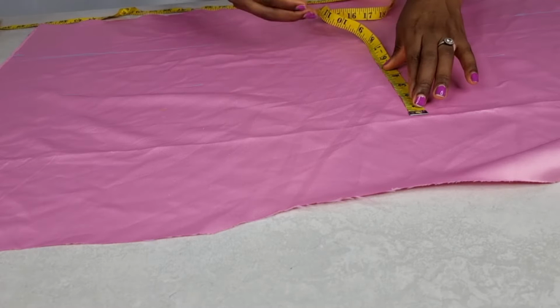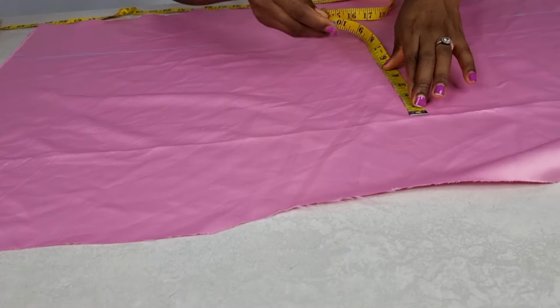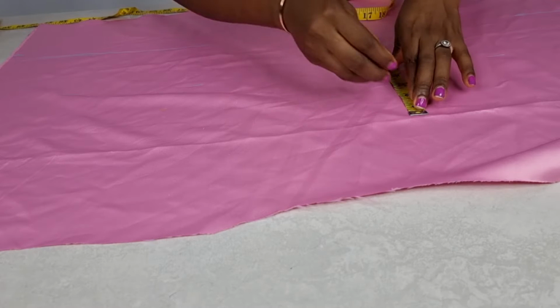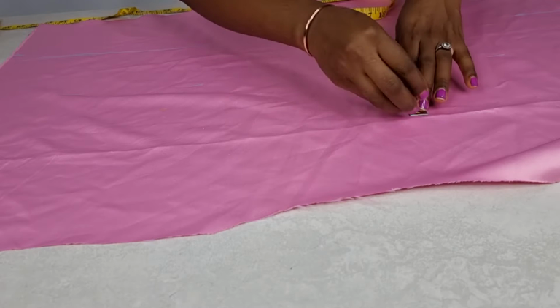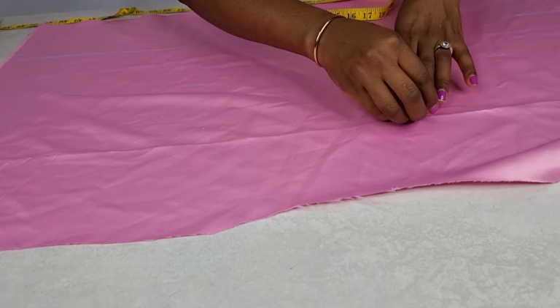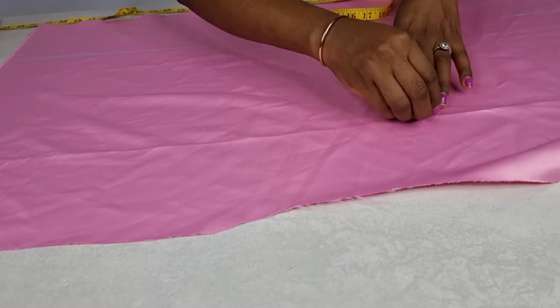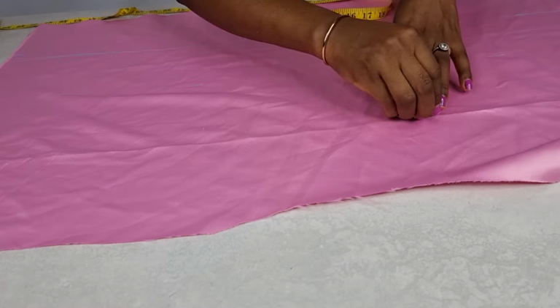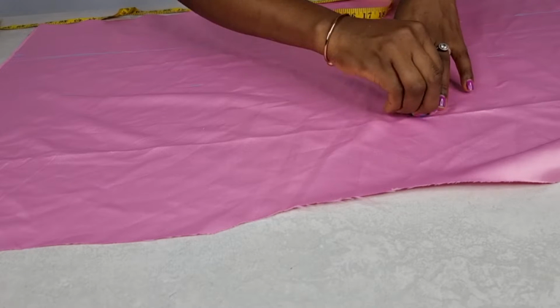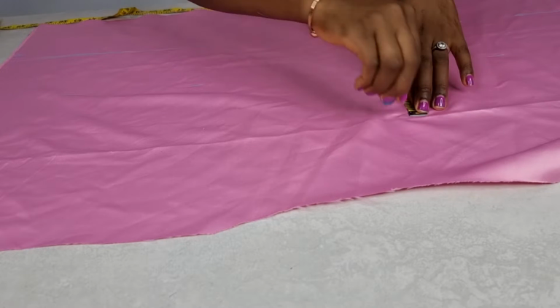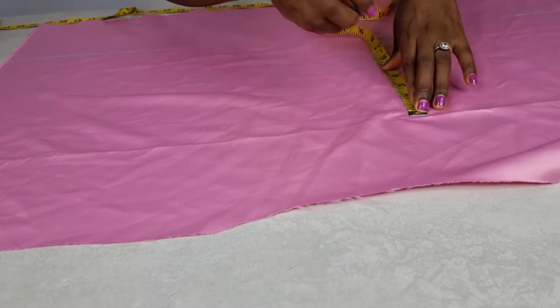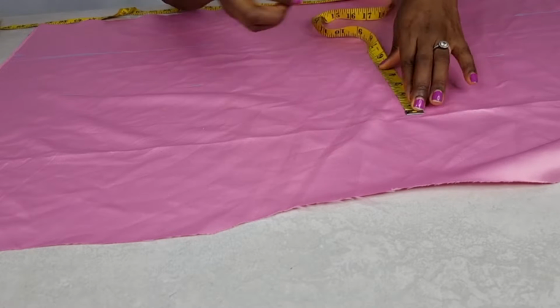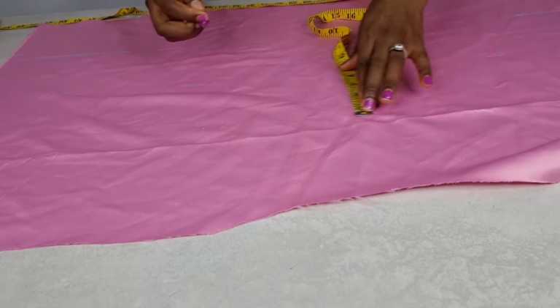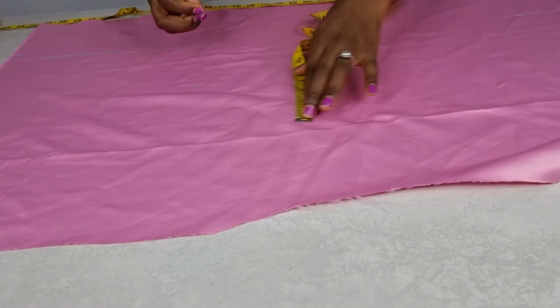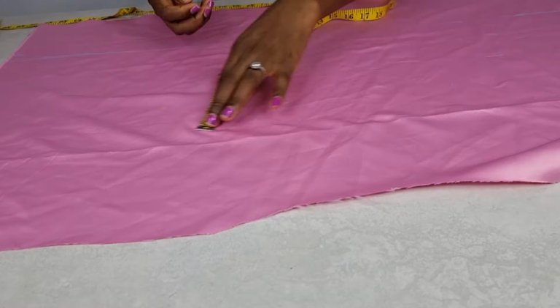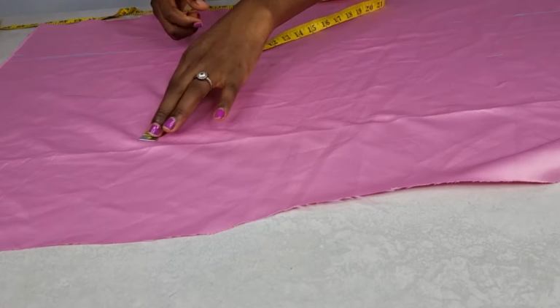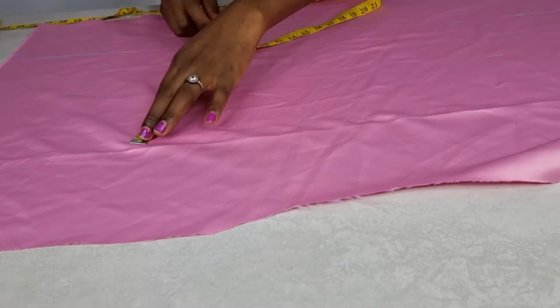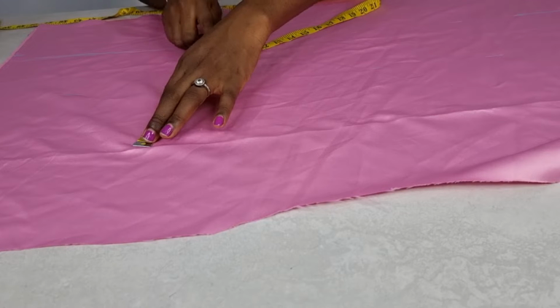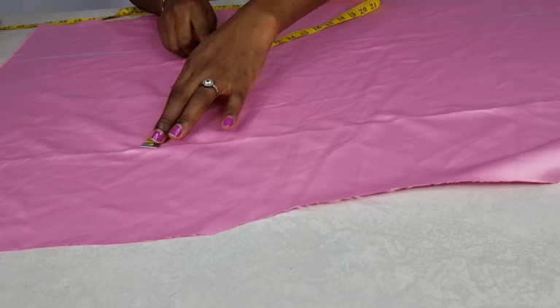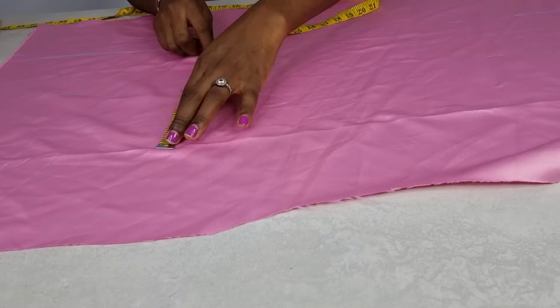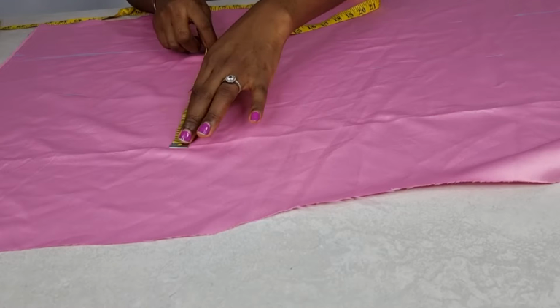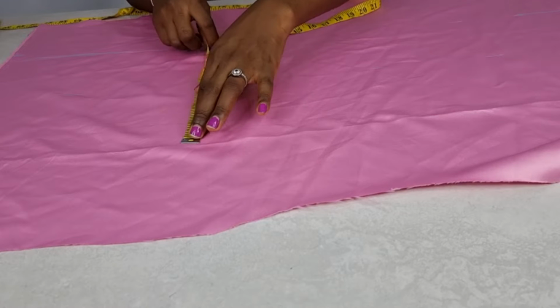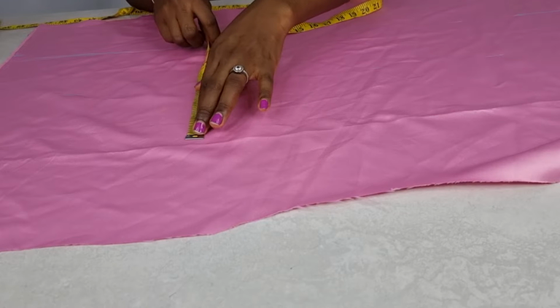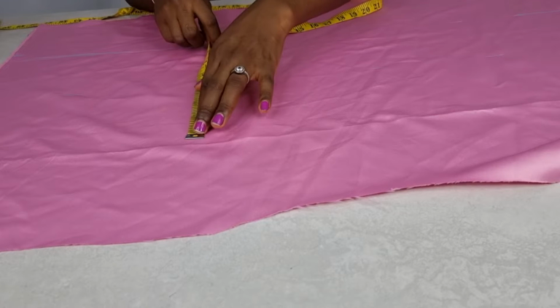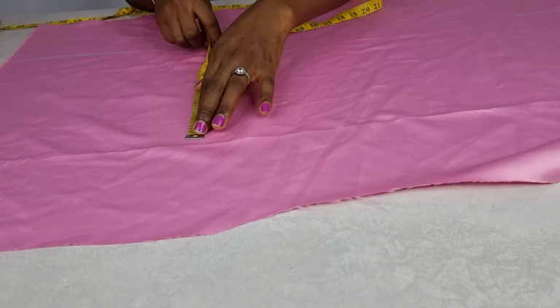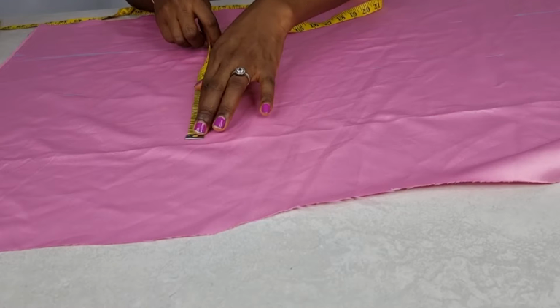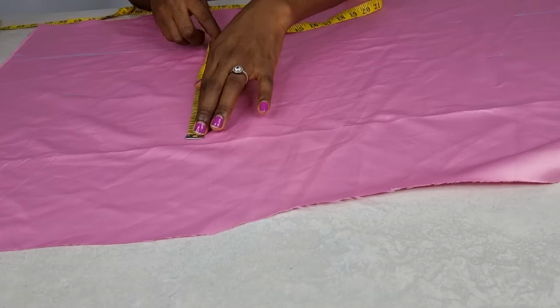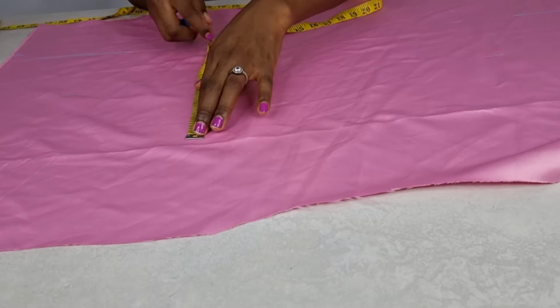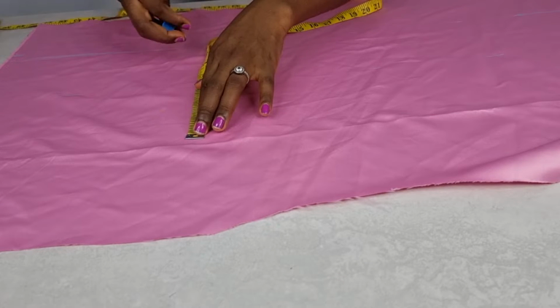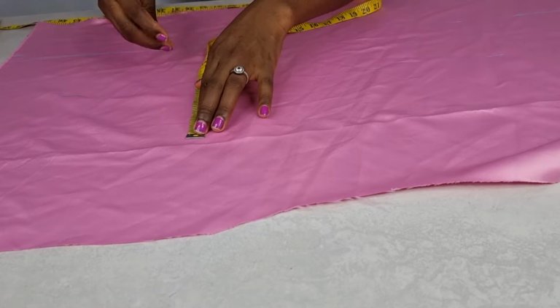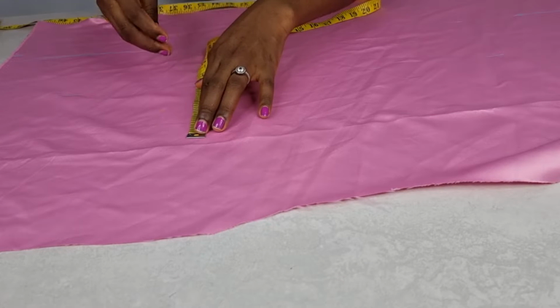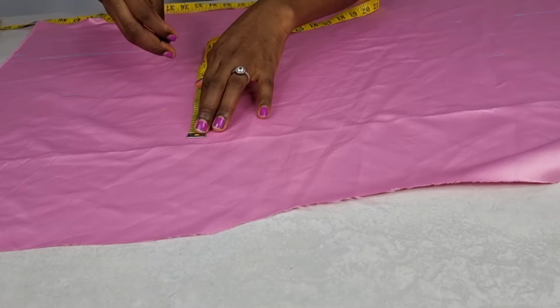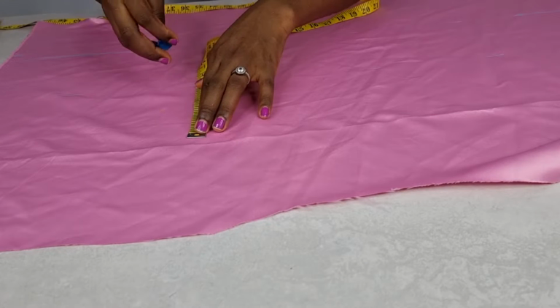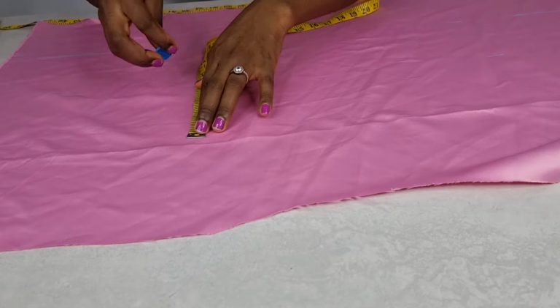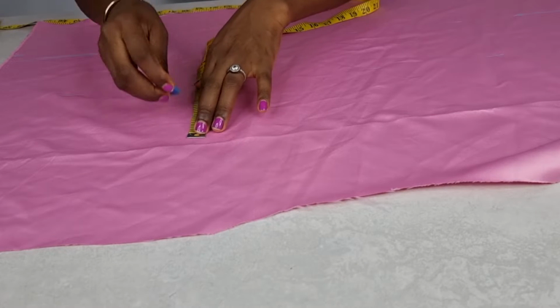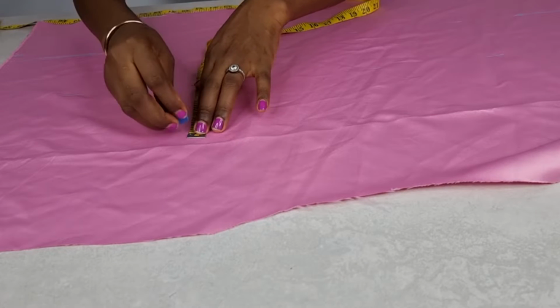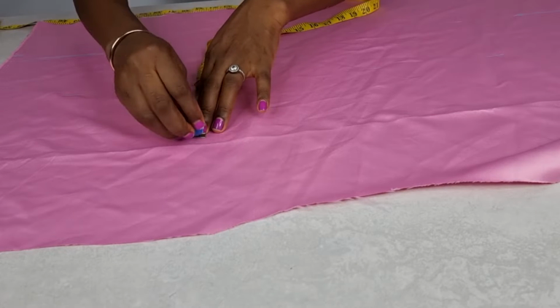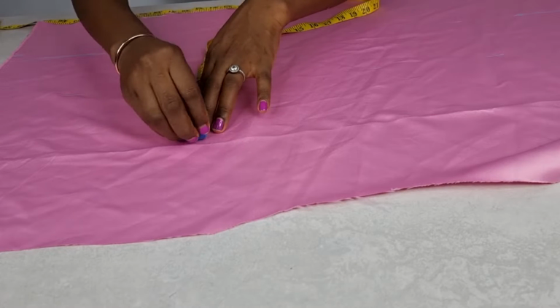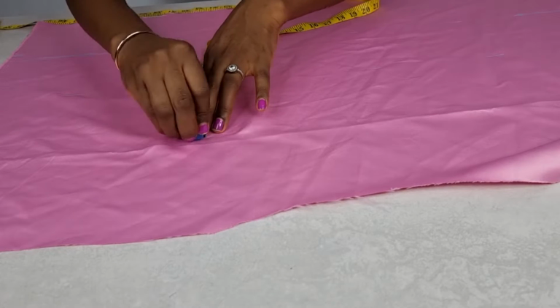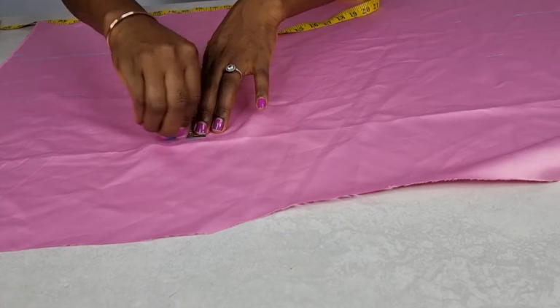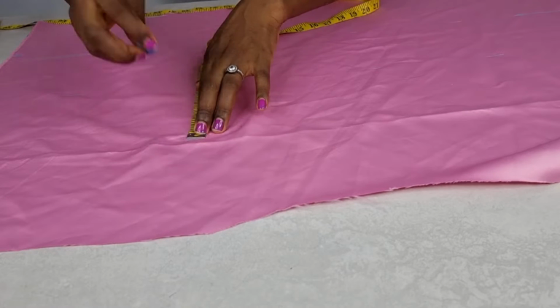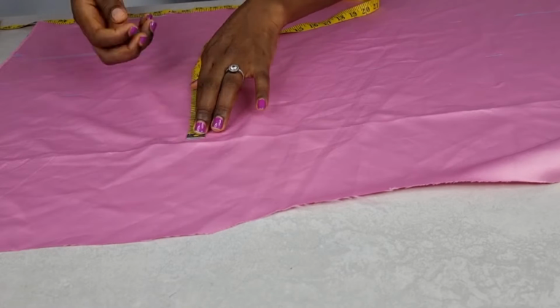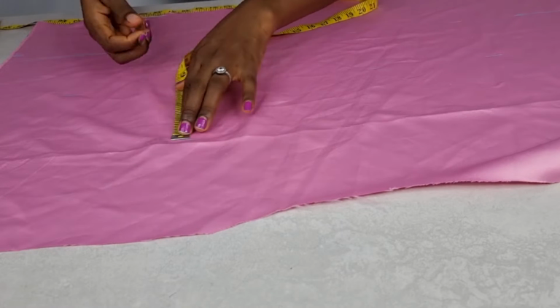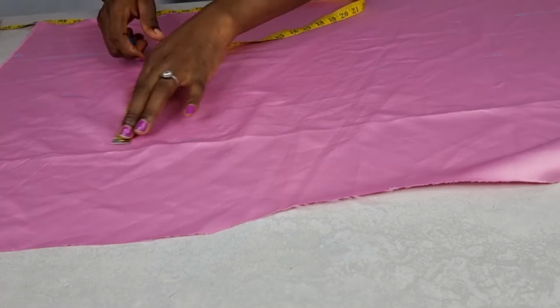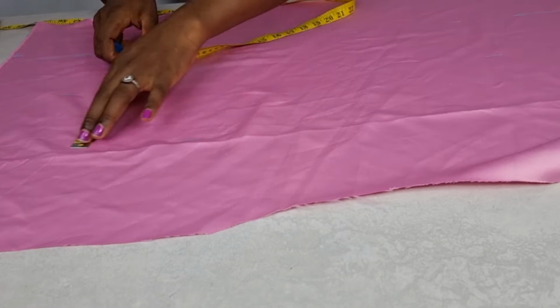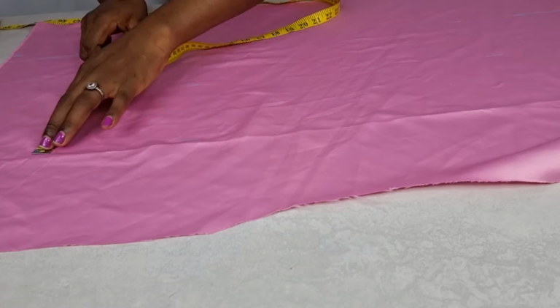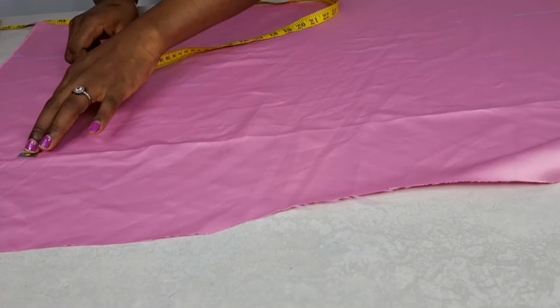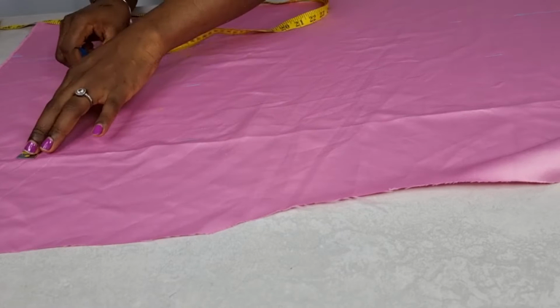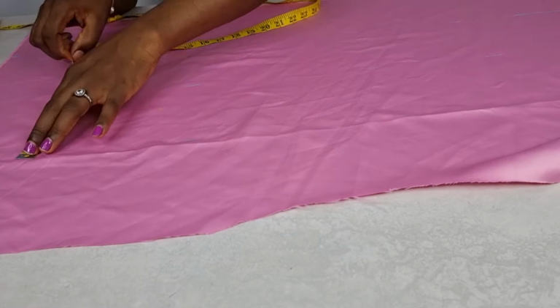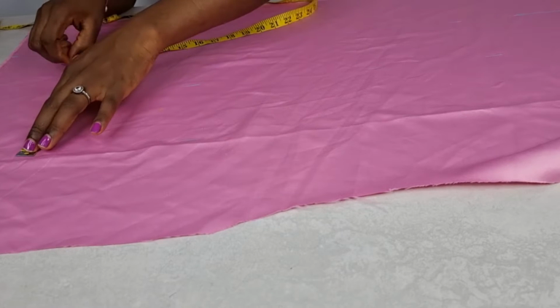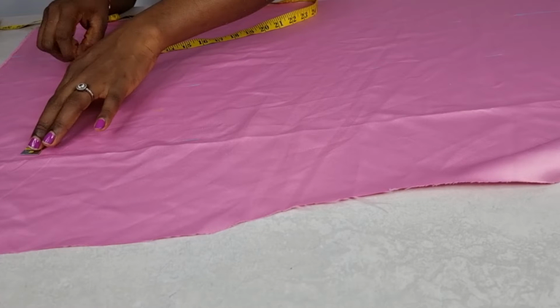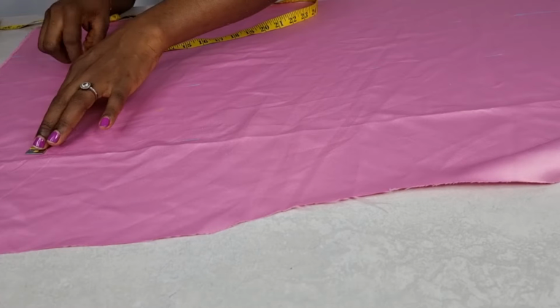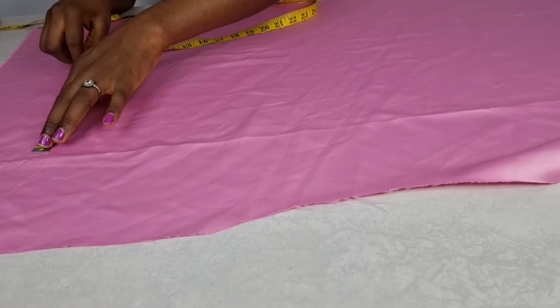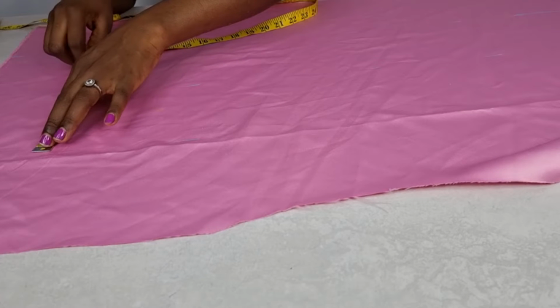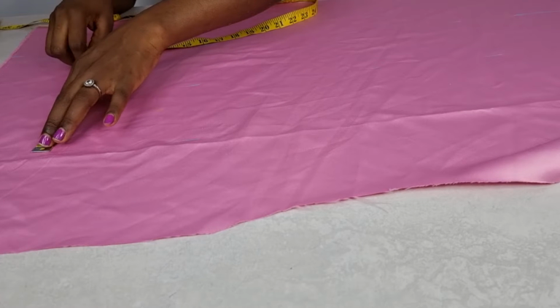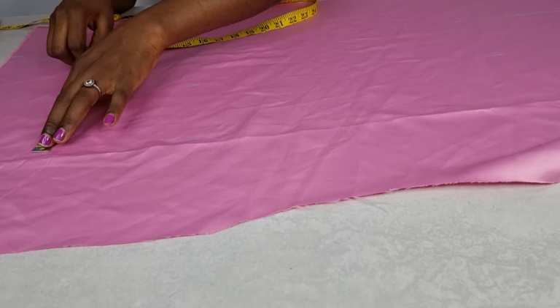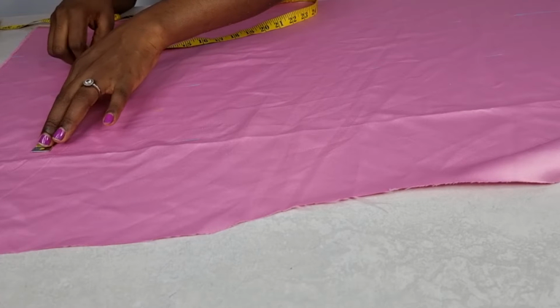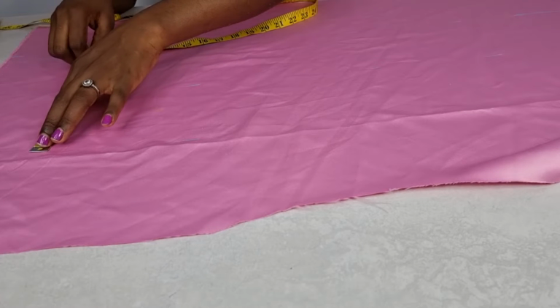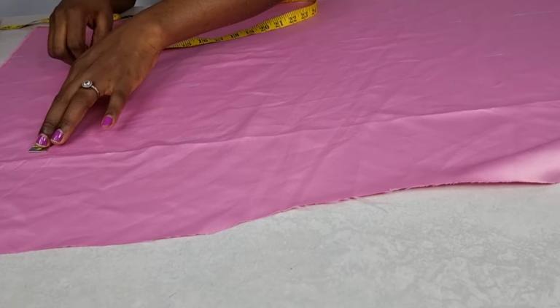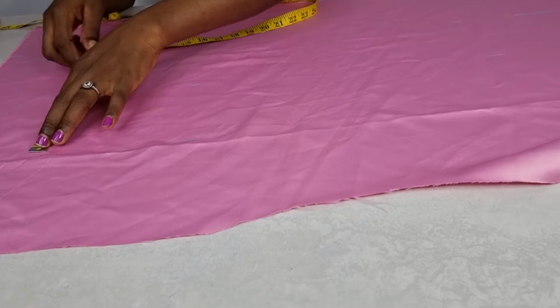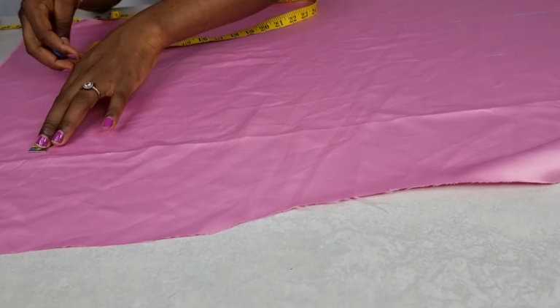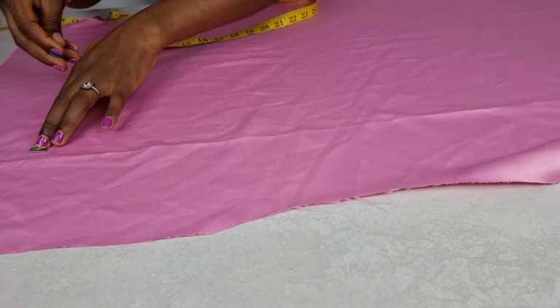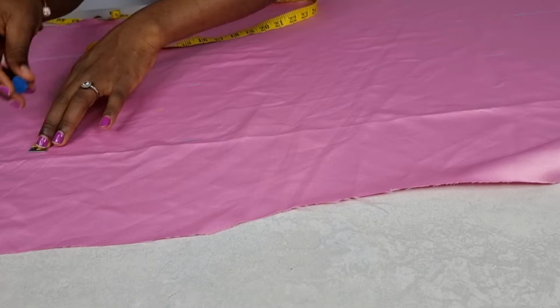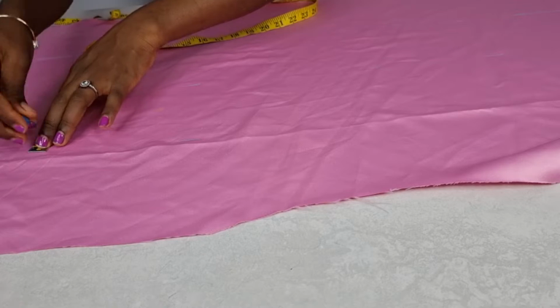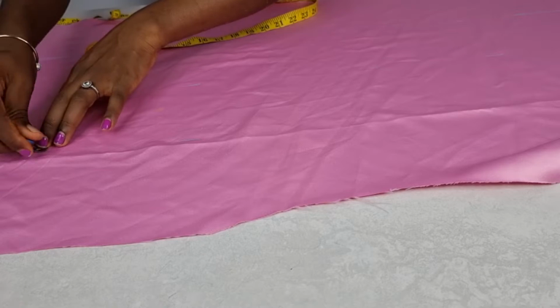Next, do your markings. Have it in mind that you'll be needing three pieces of fabric. The dimensions are five by 36 inches, cut in three places.